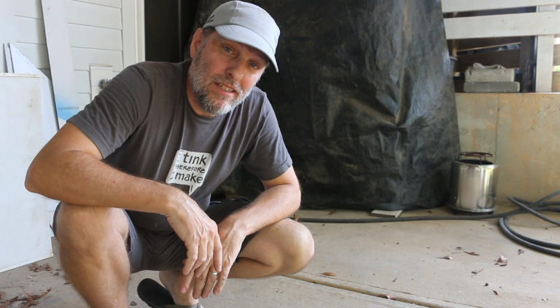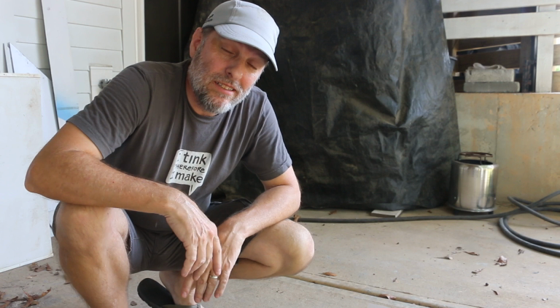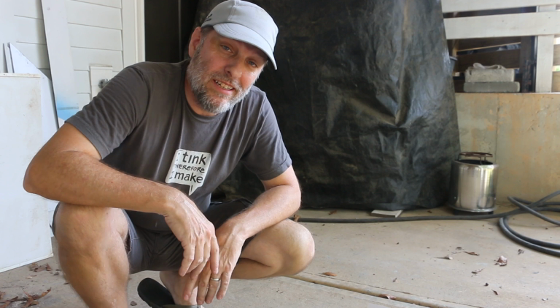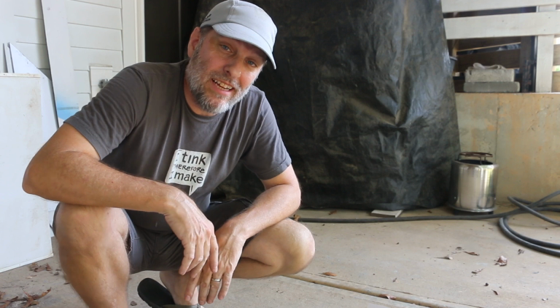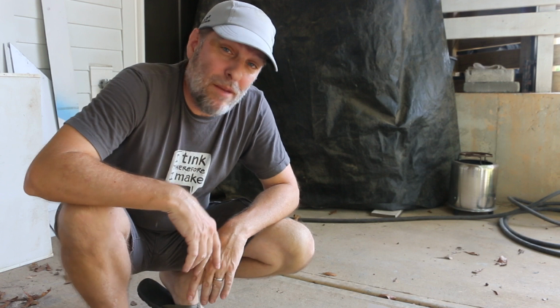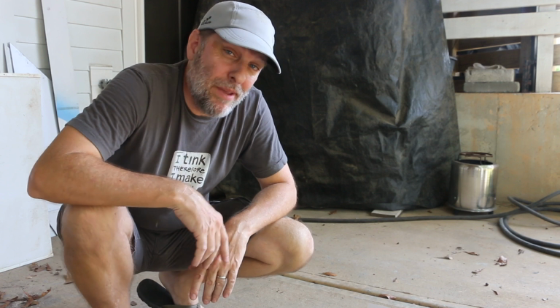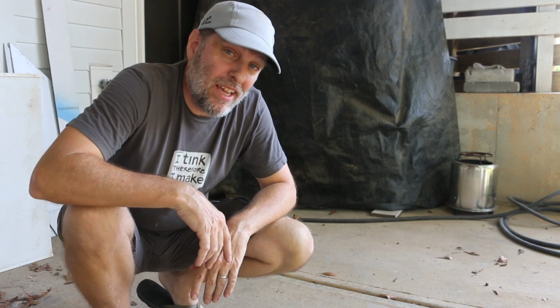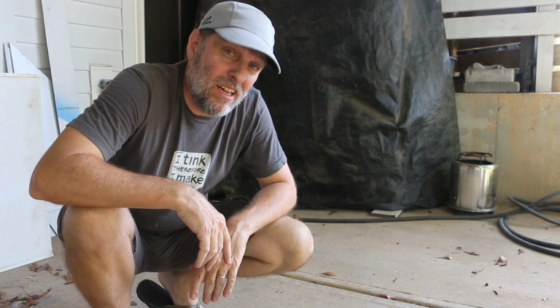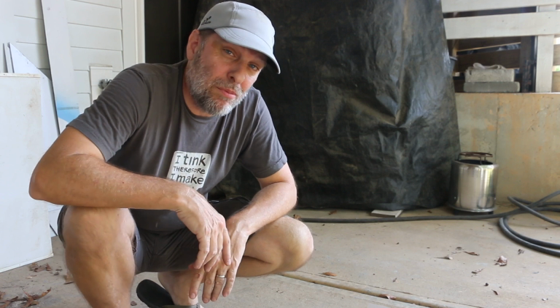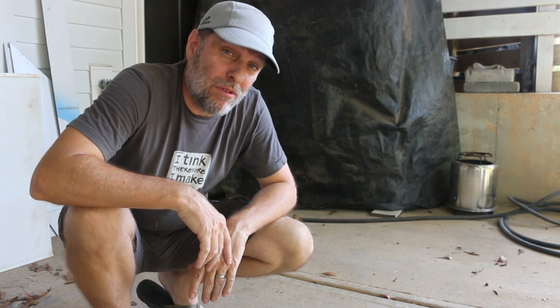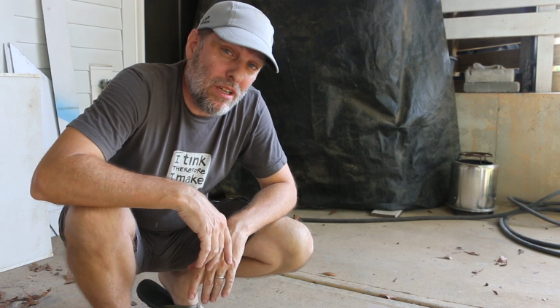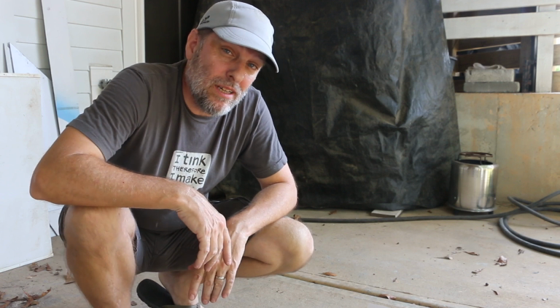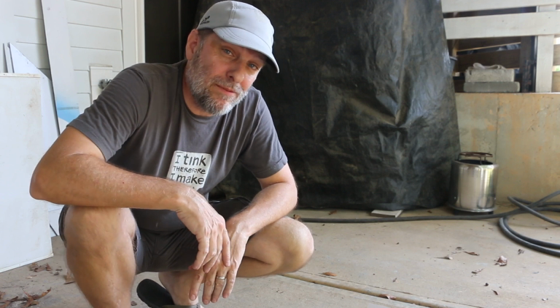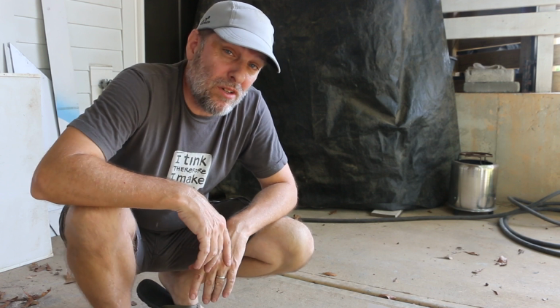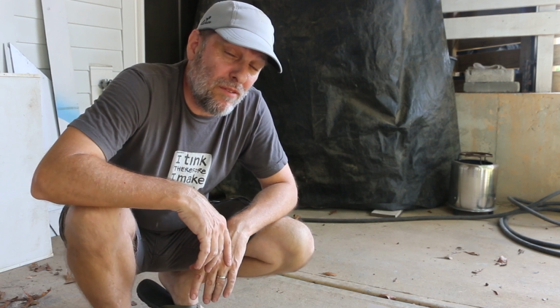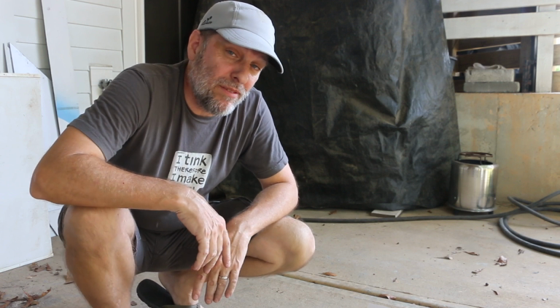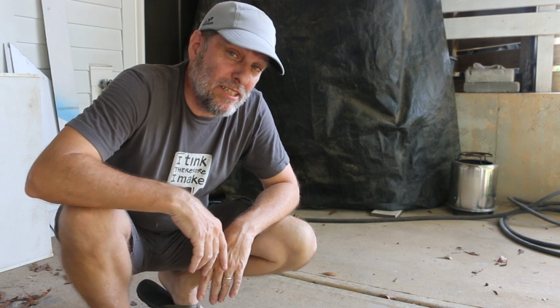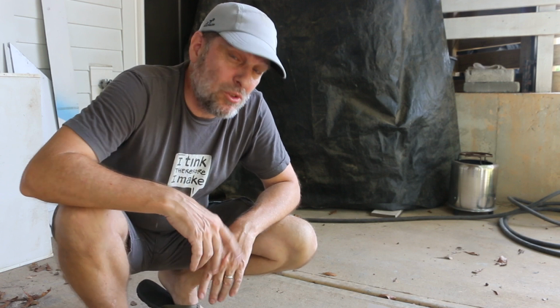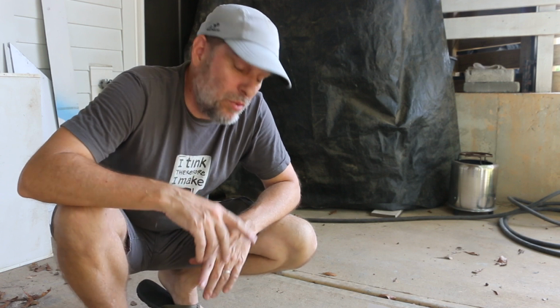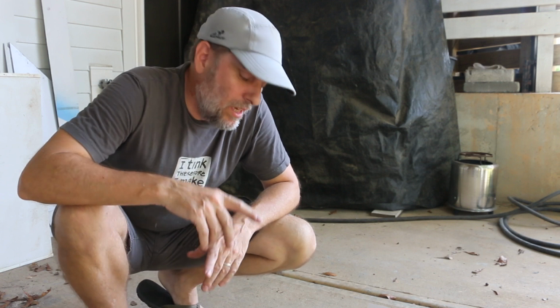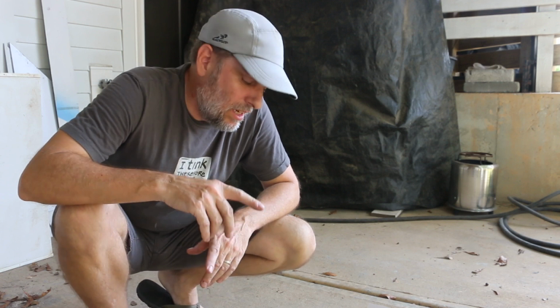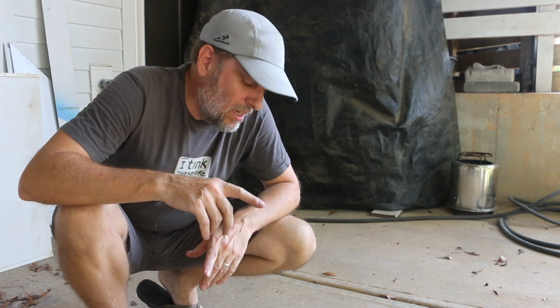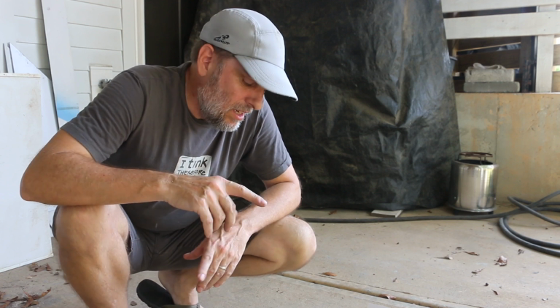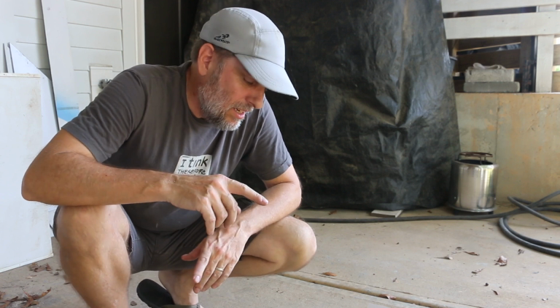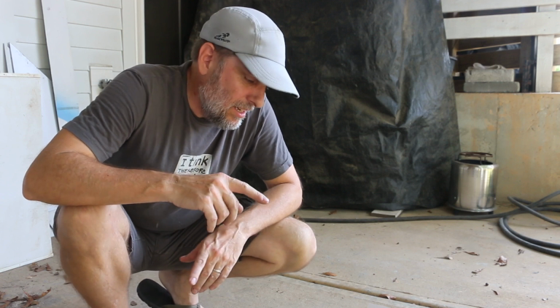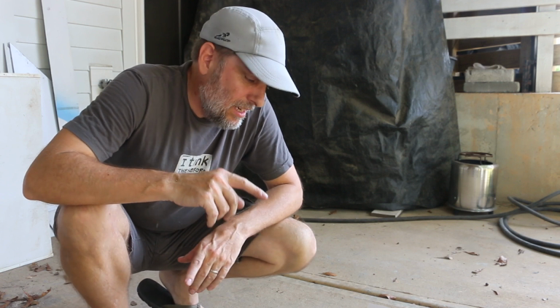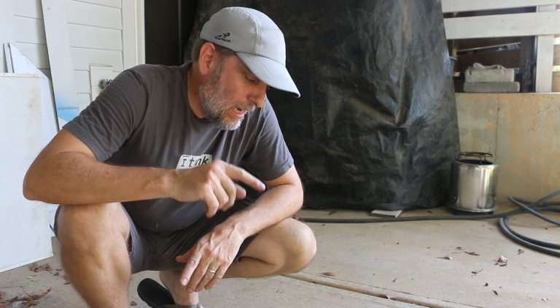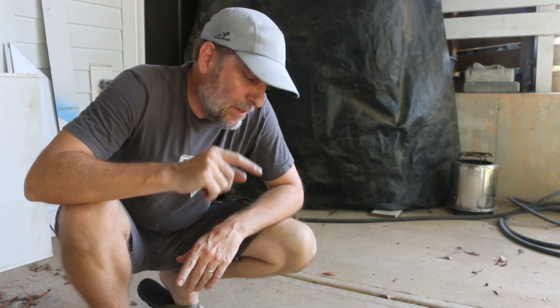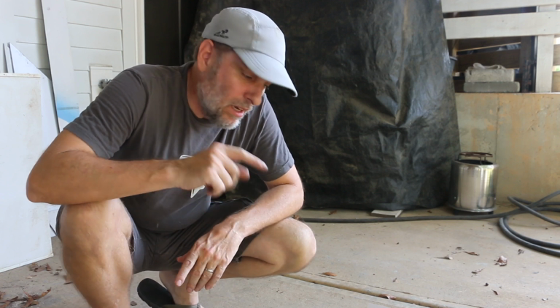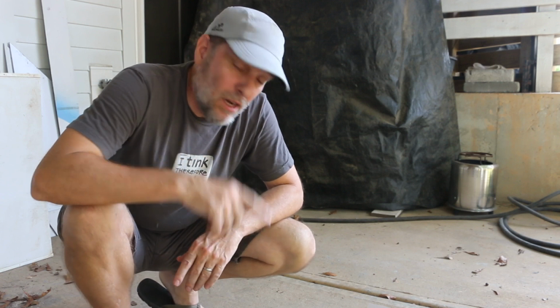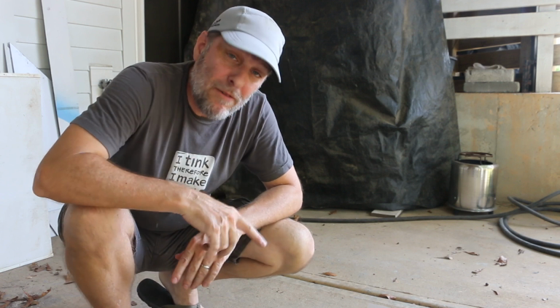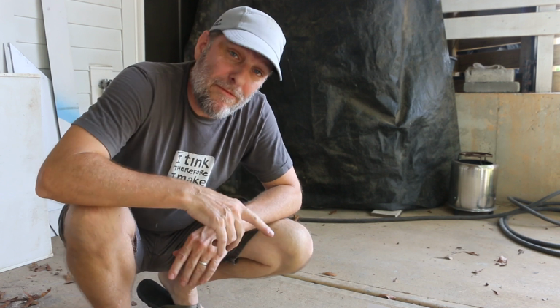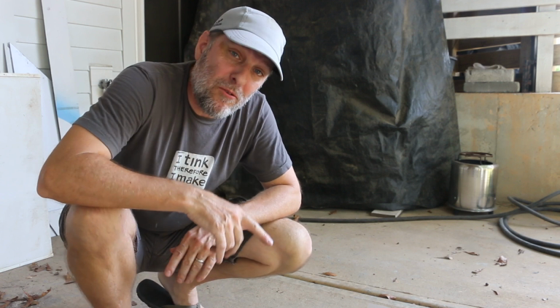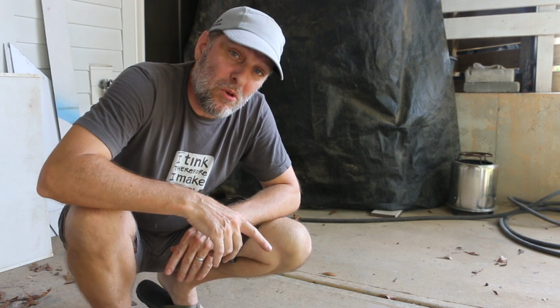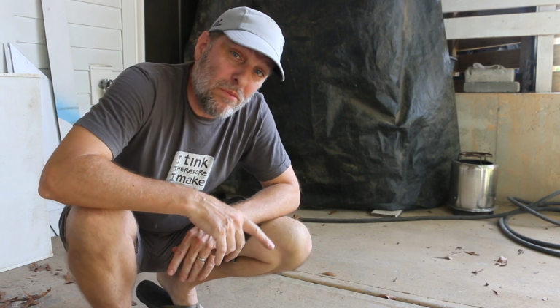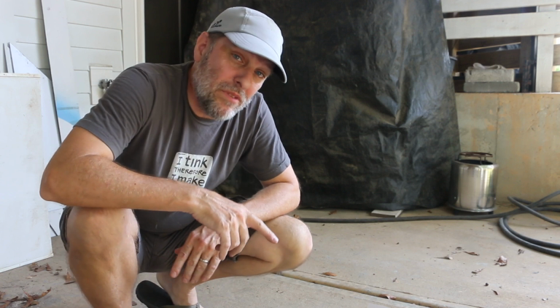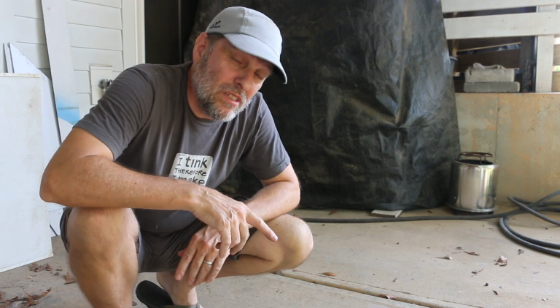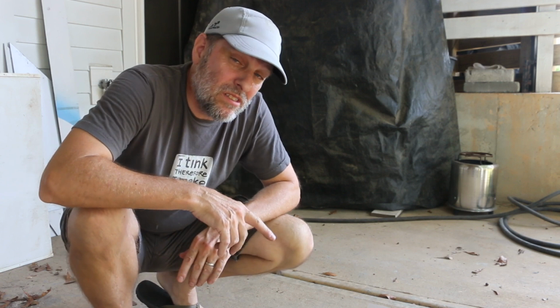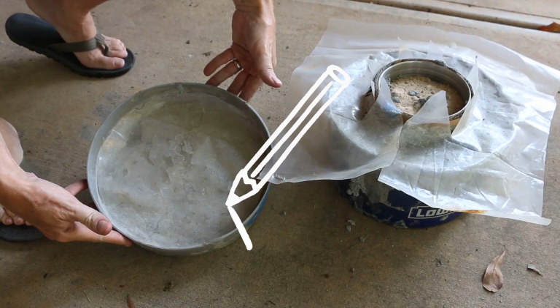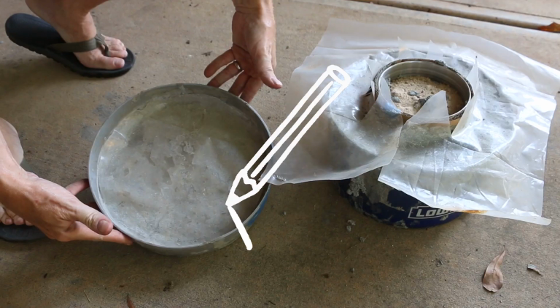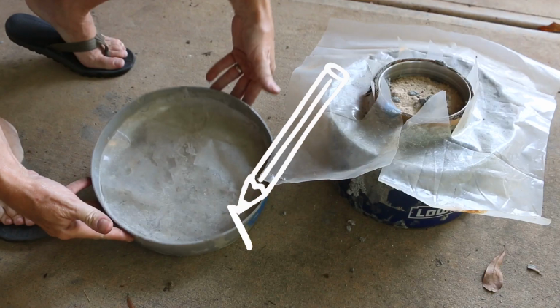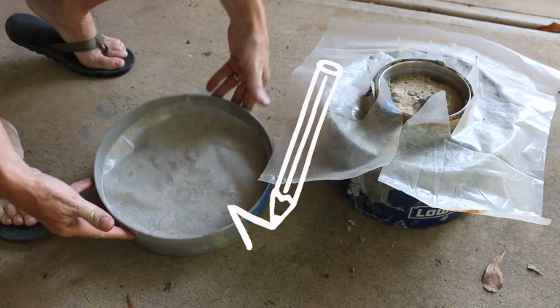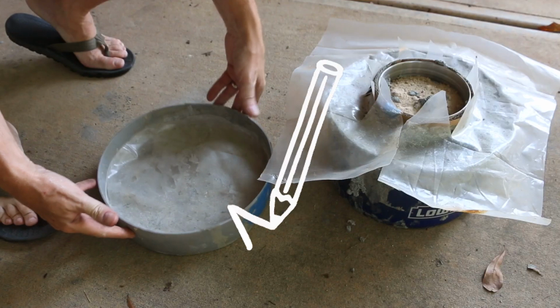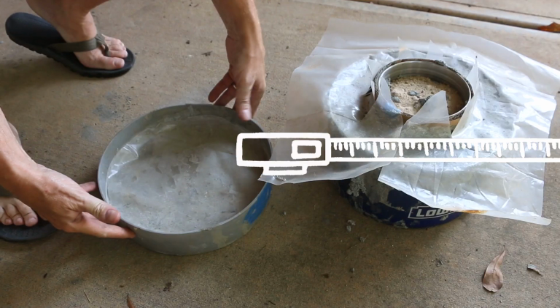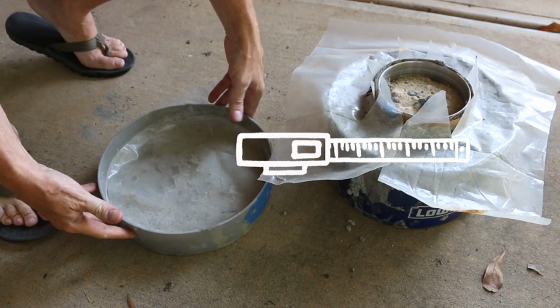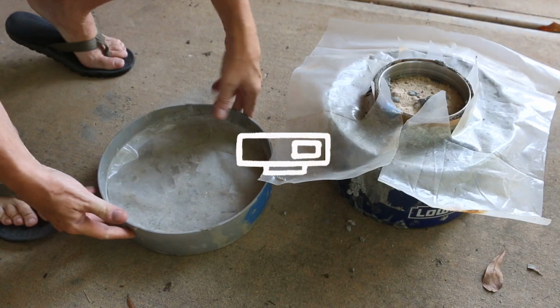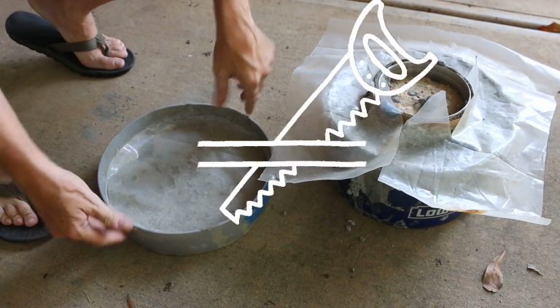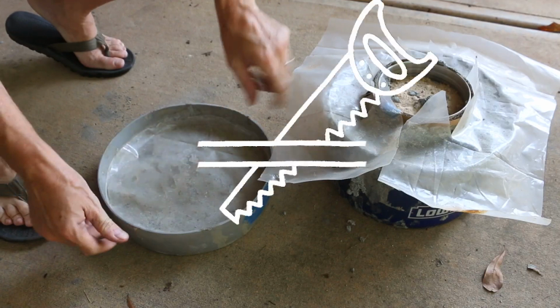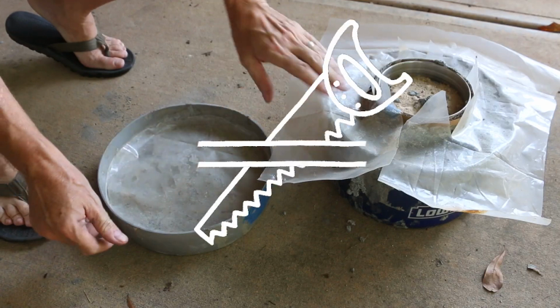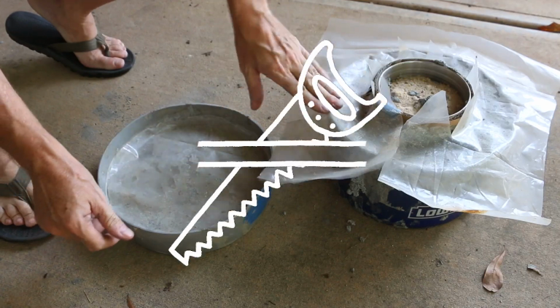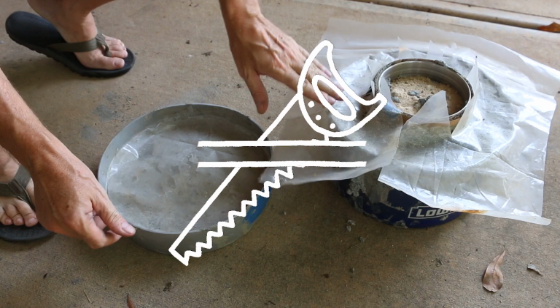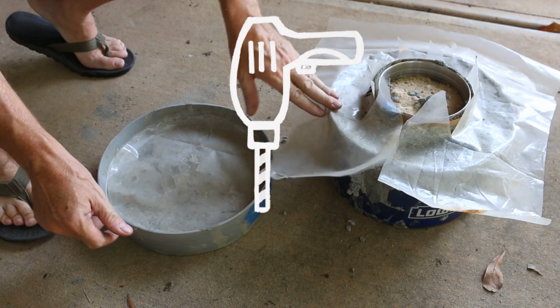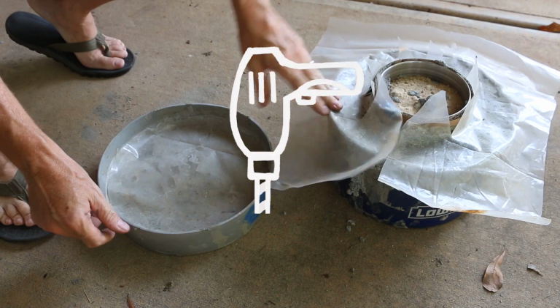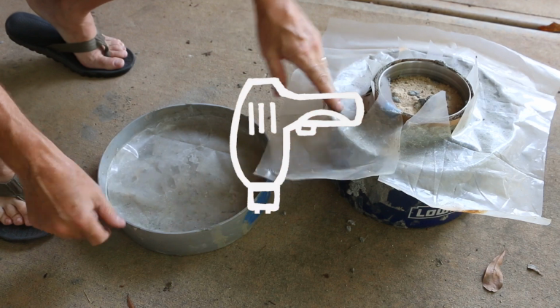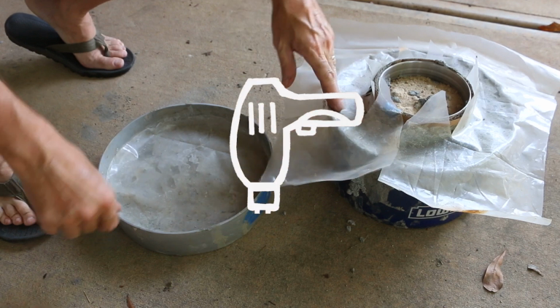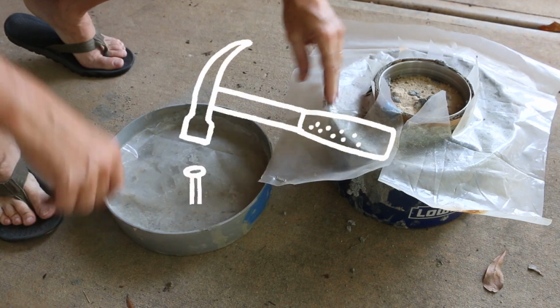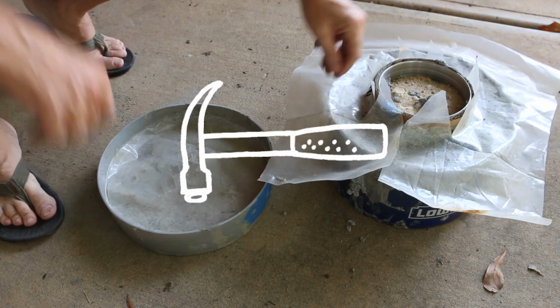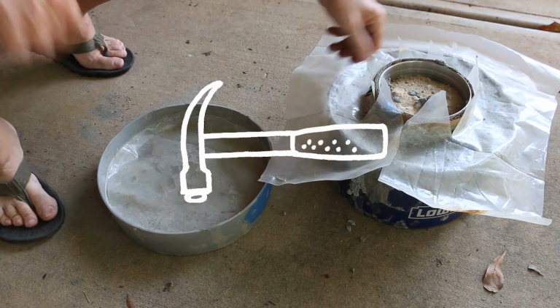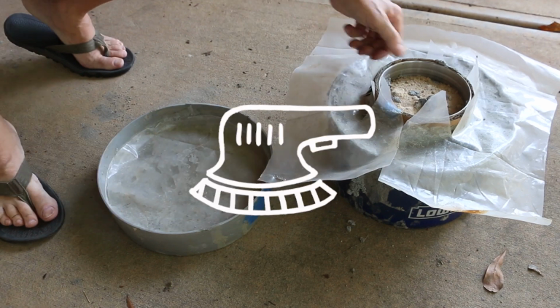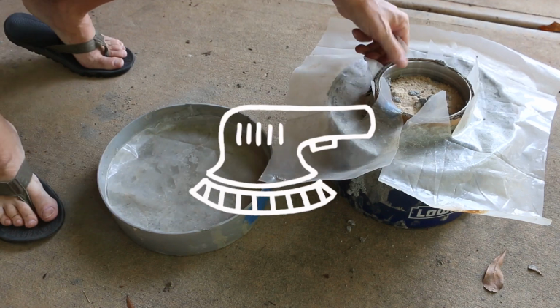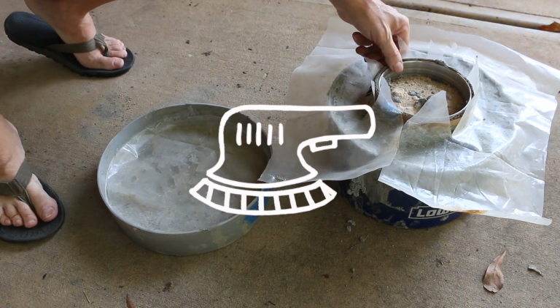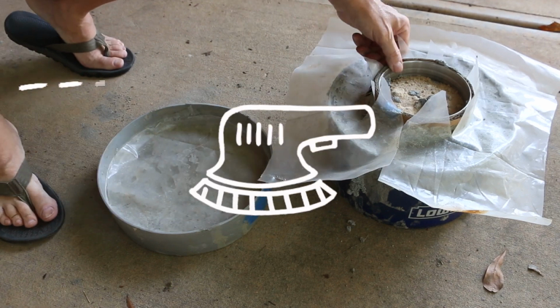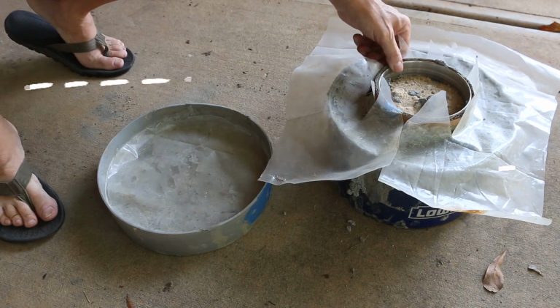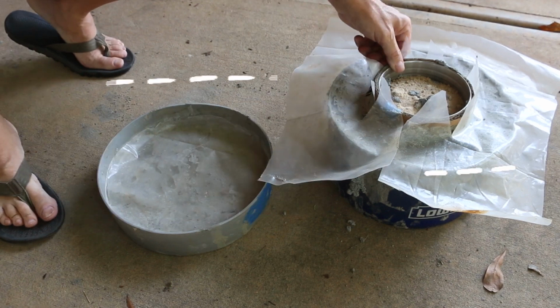Today I'm picking up where I left off last week and I'm going to unform this aircrete to see how it held up.